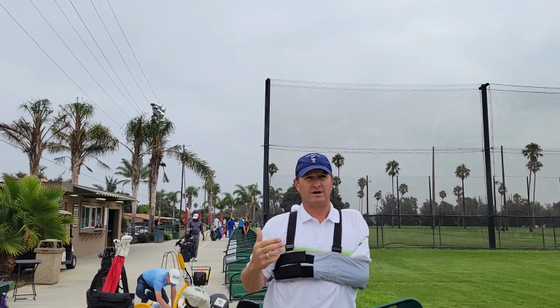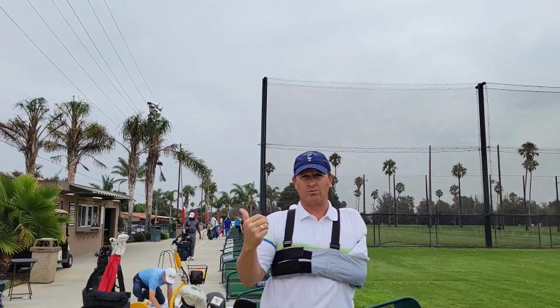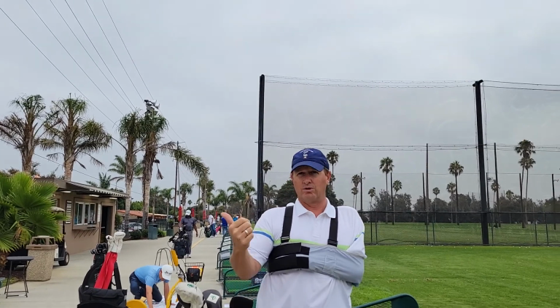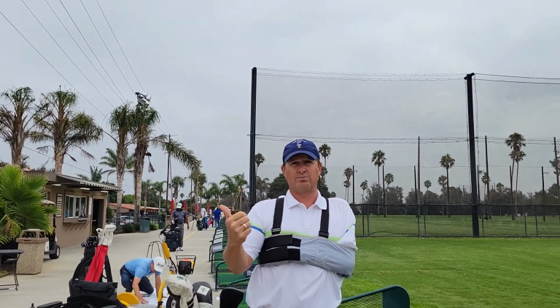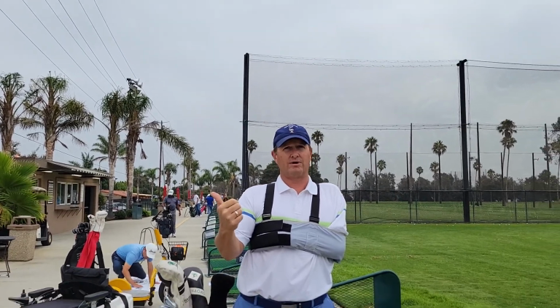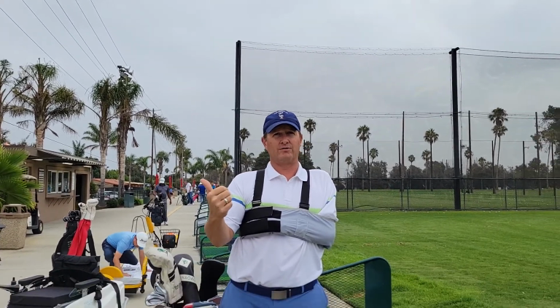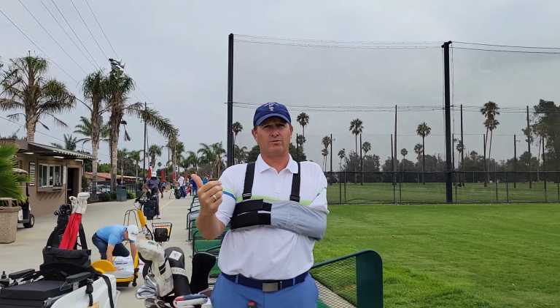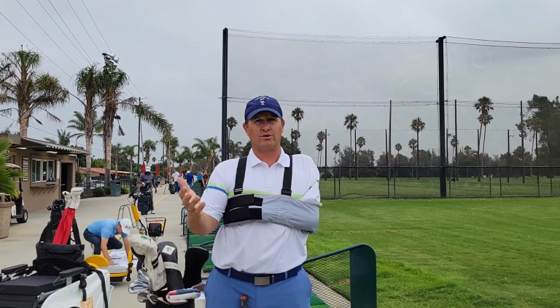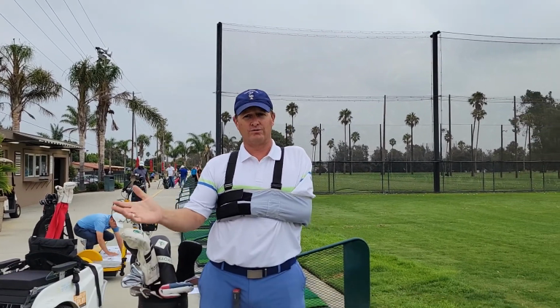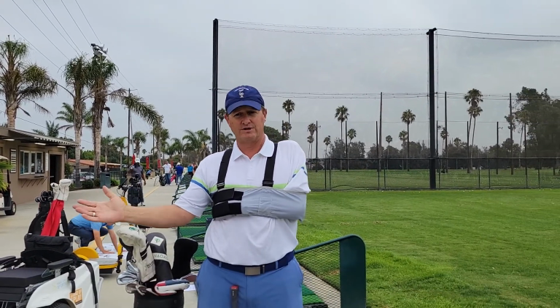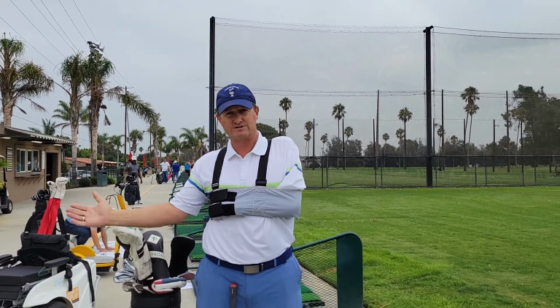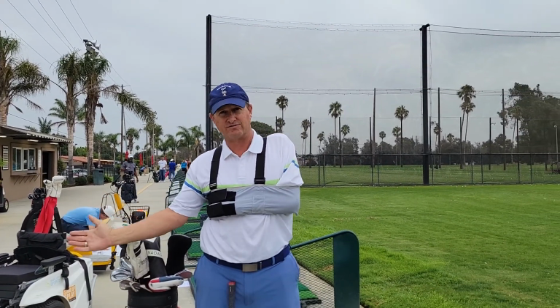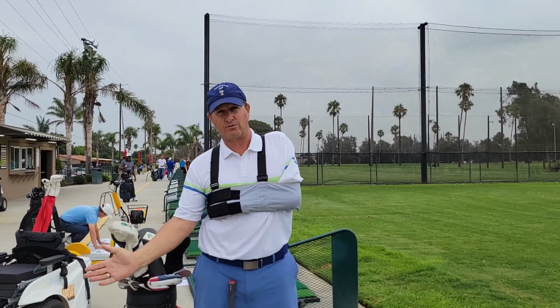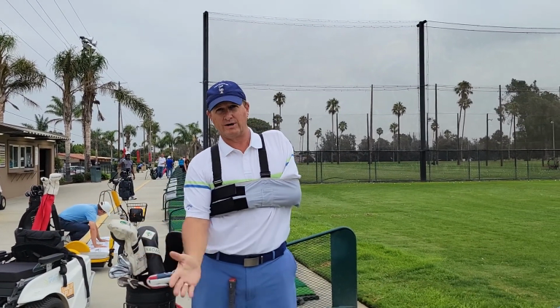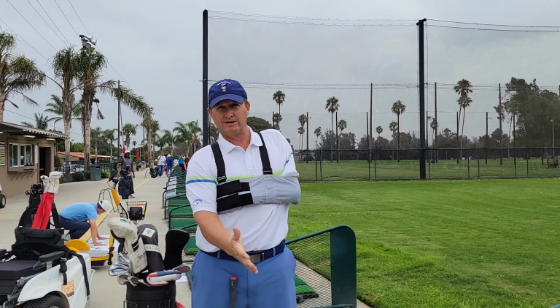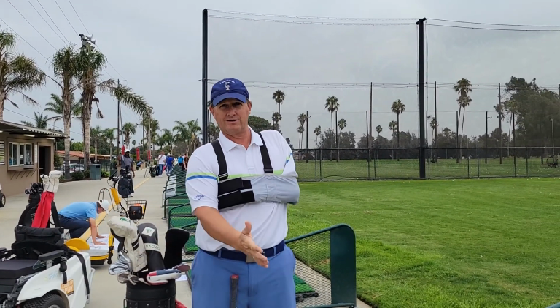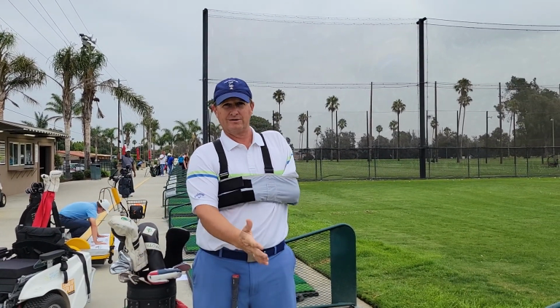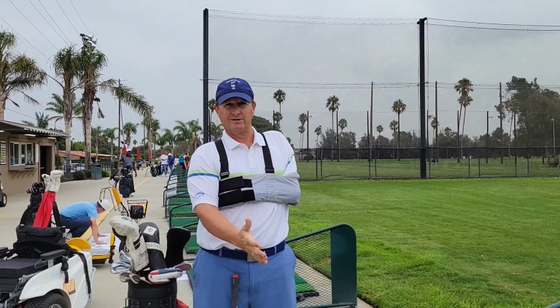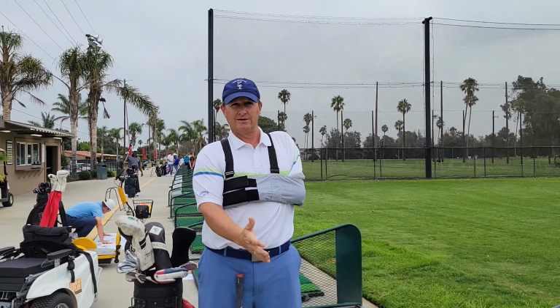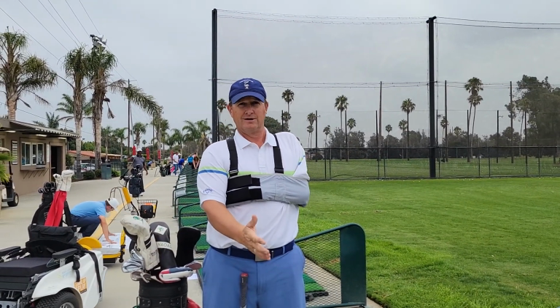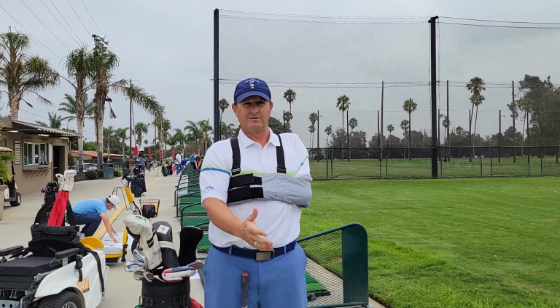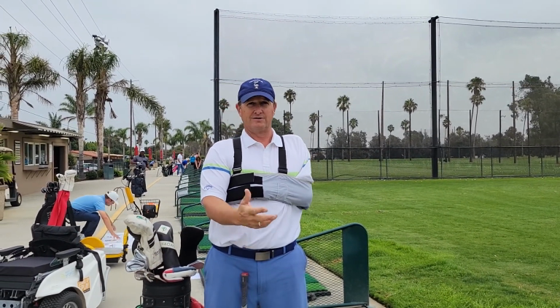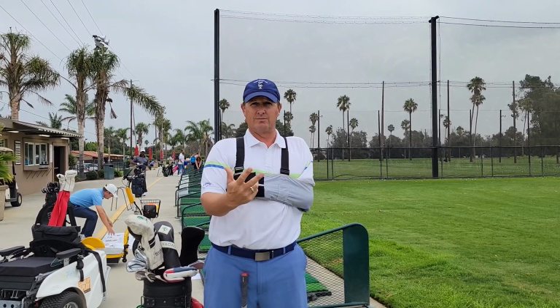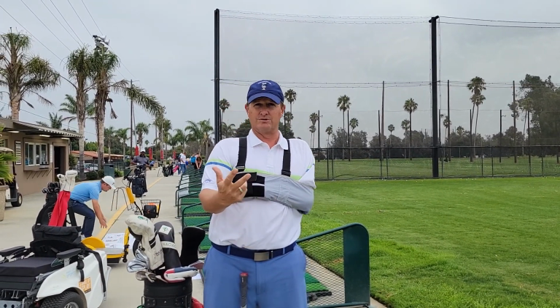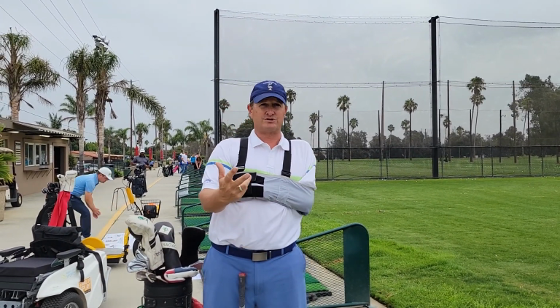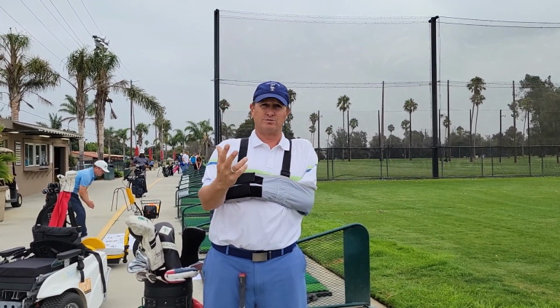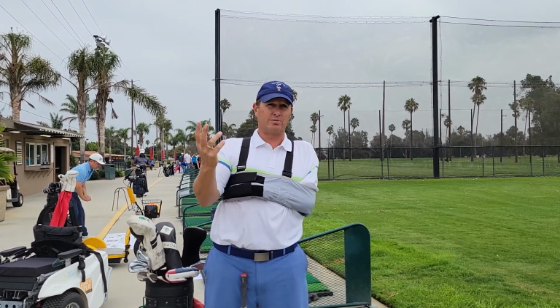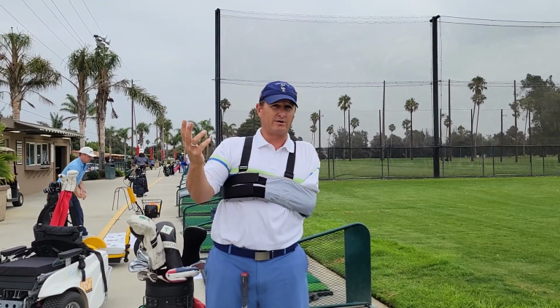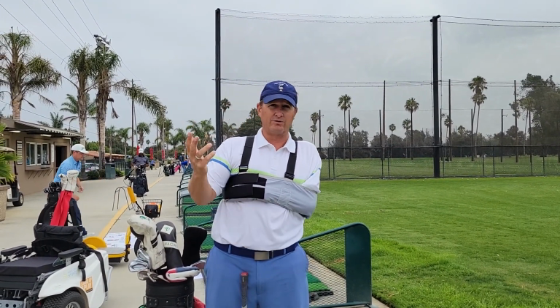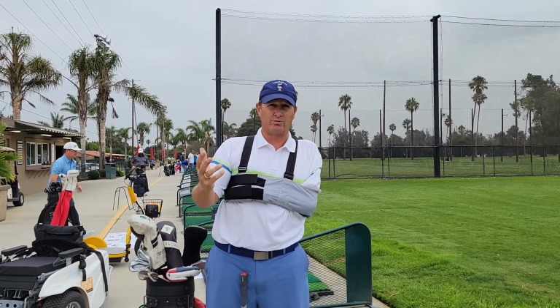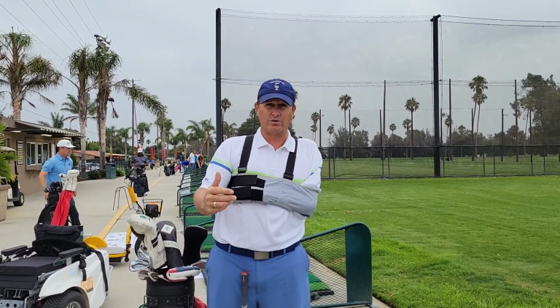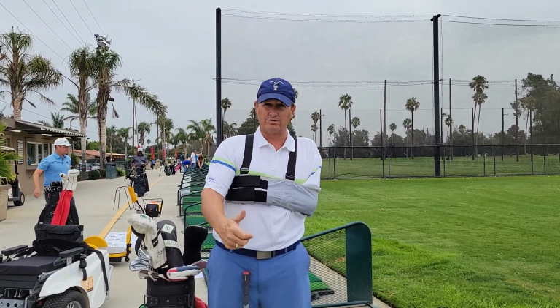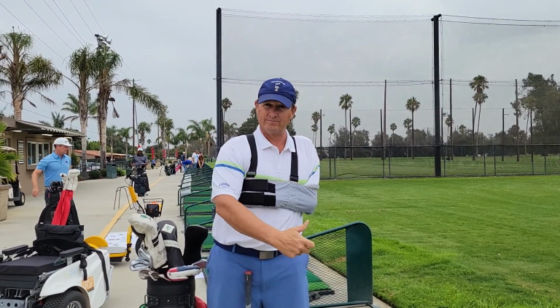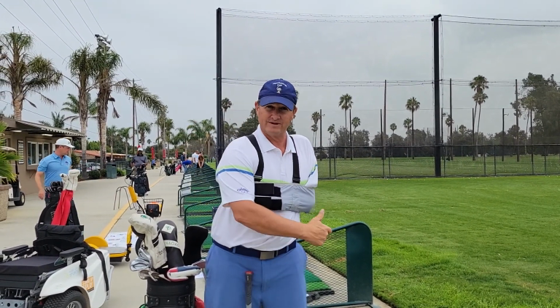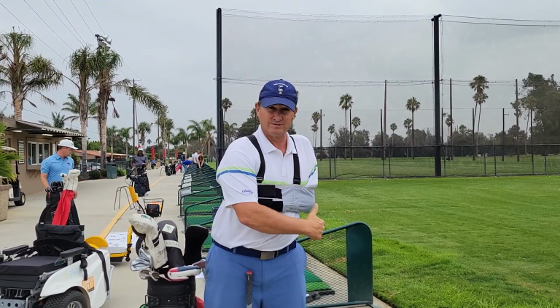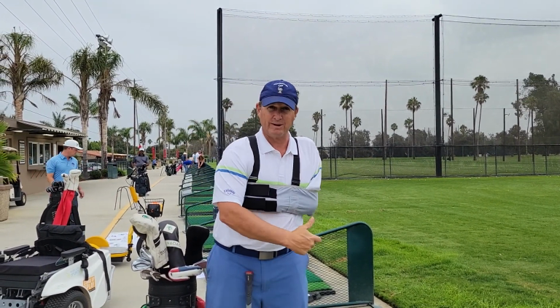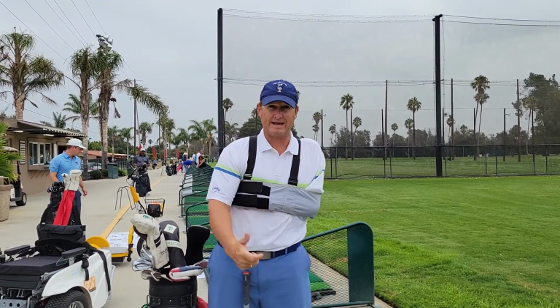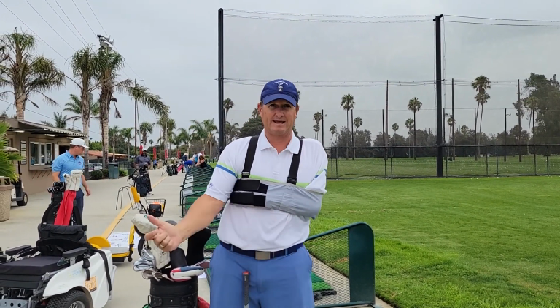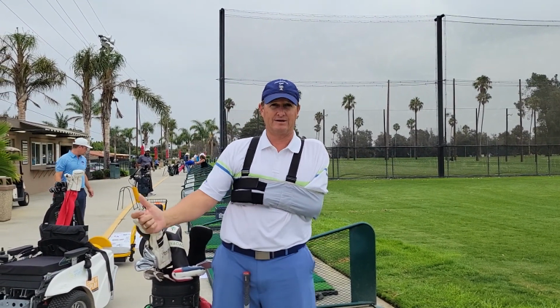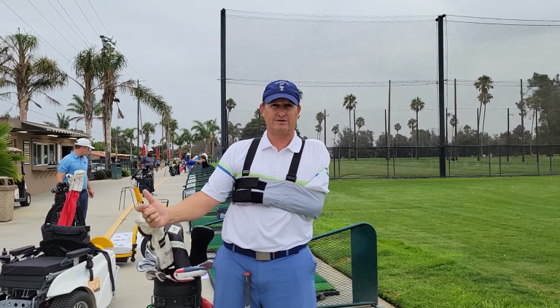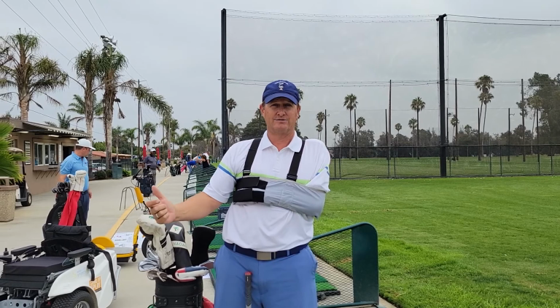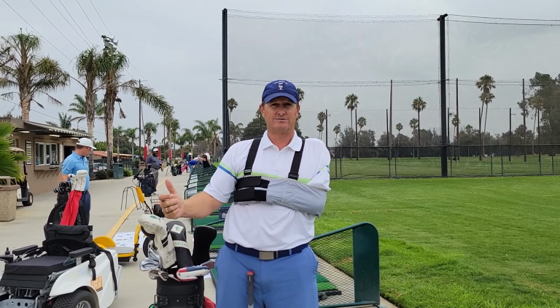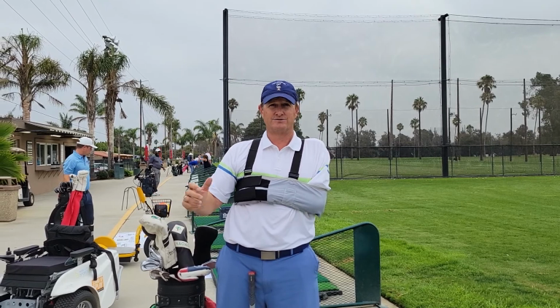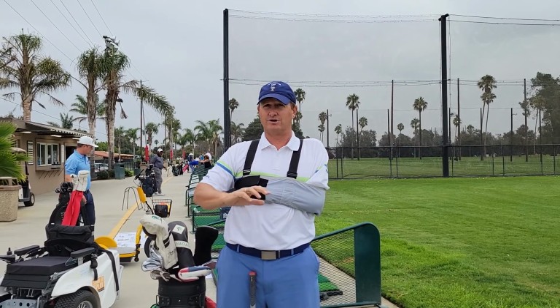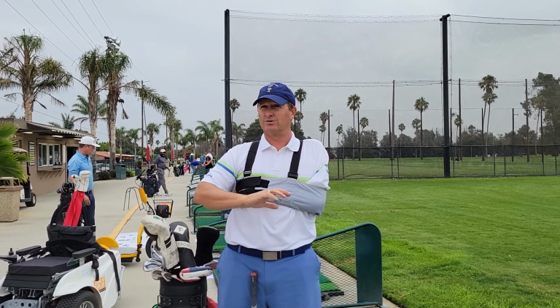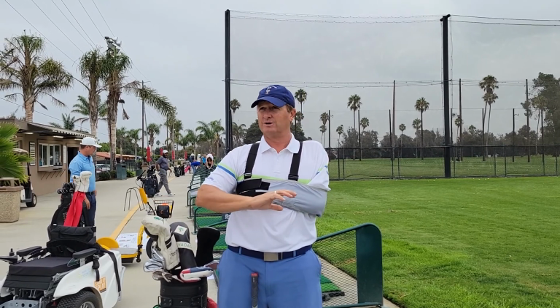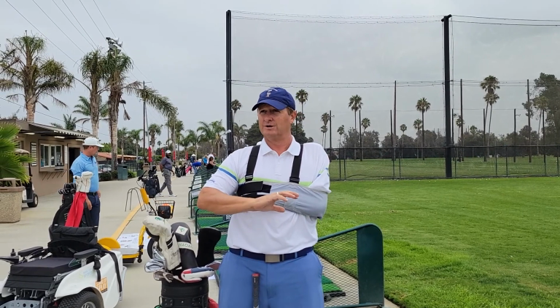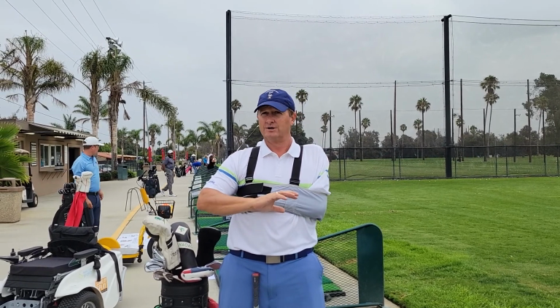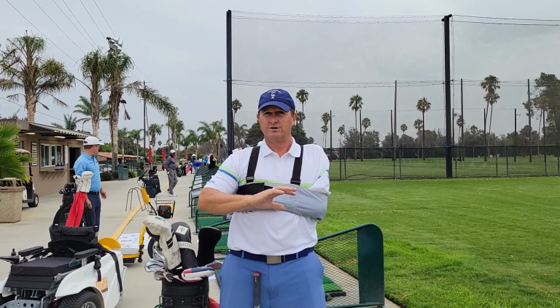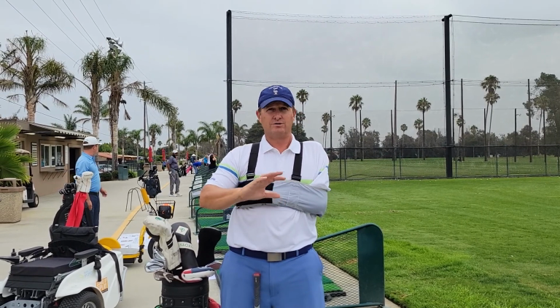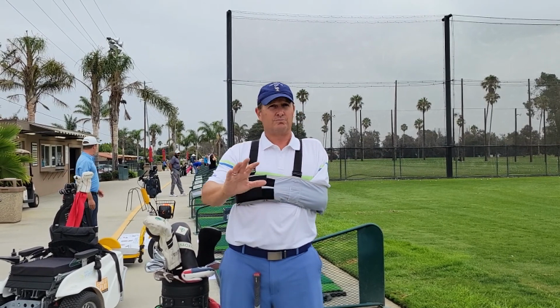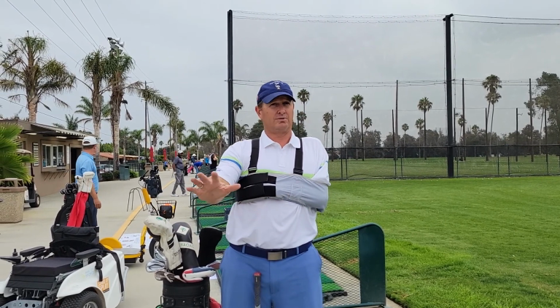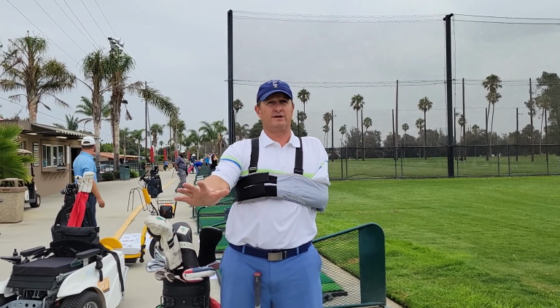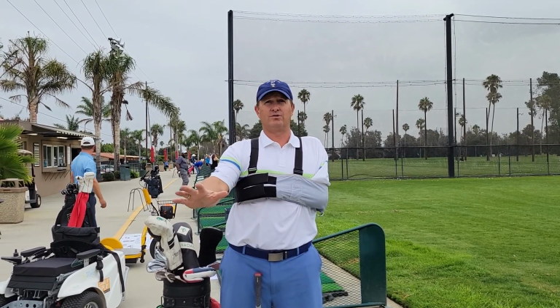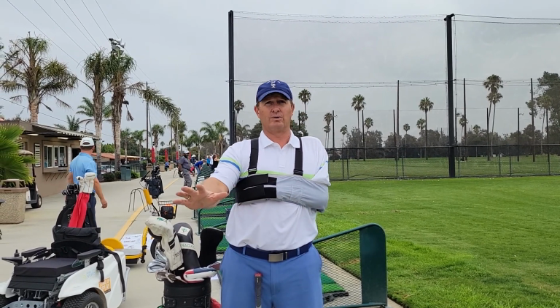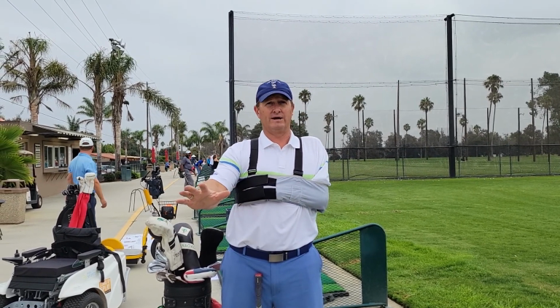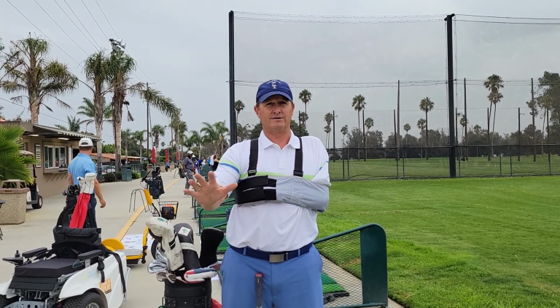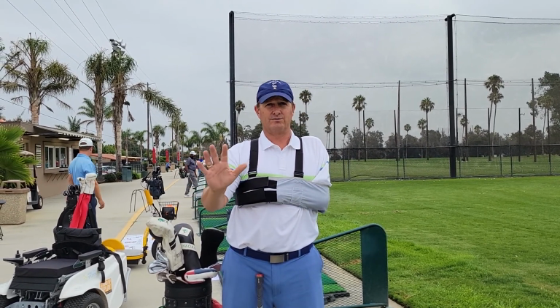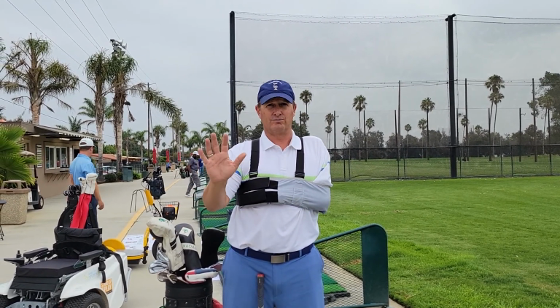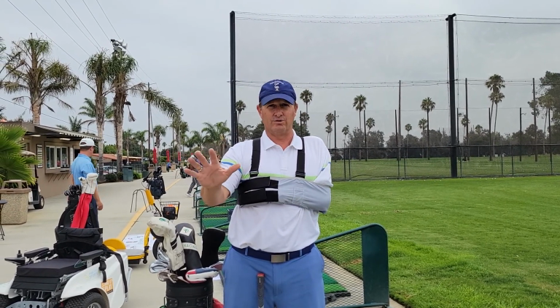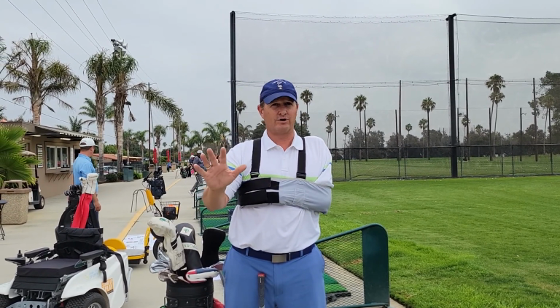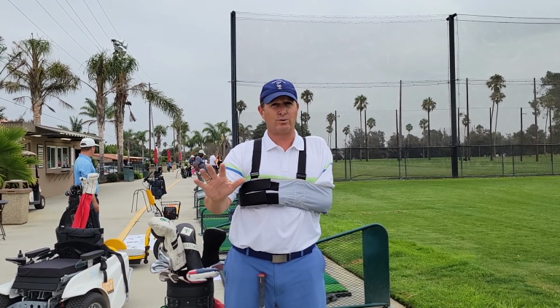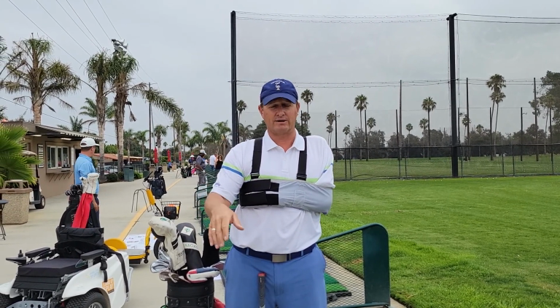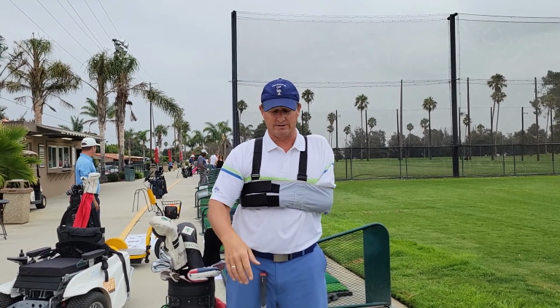The number one player in the world is a fore-hander. The number two player in the world is a back-hander. So play either way, really.